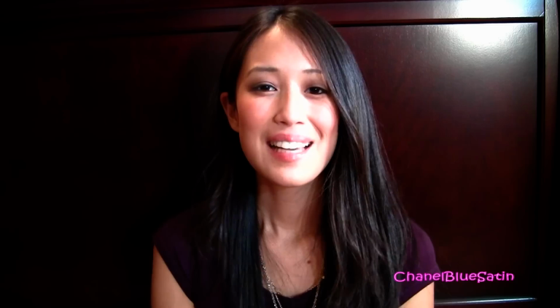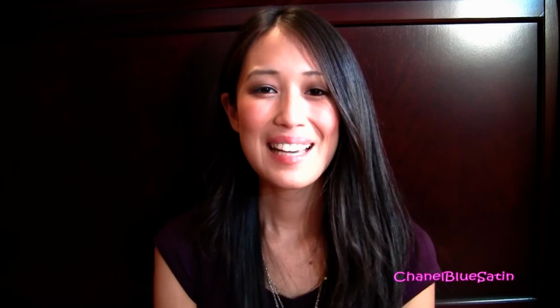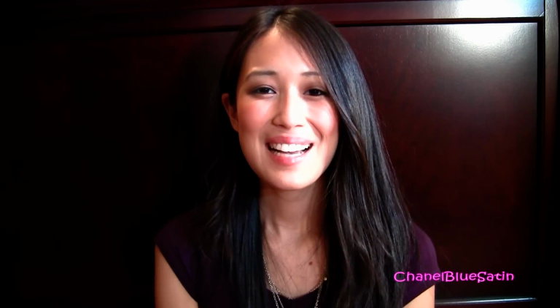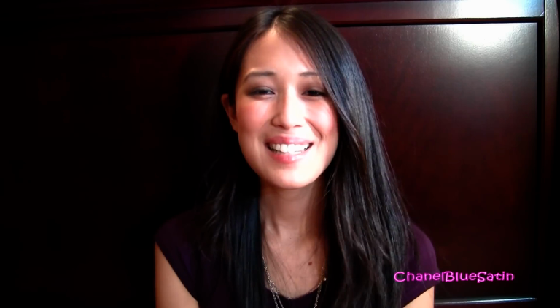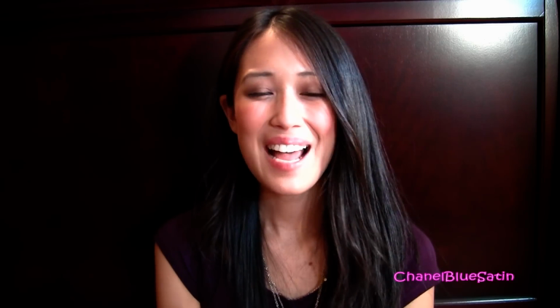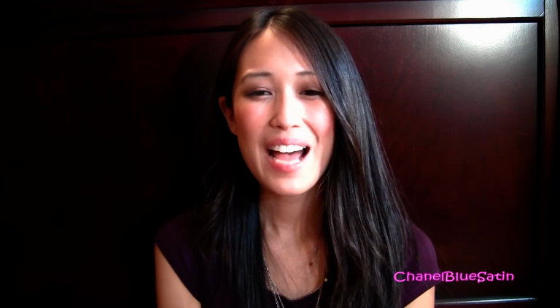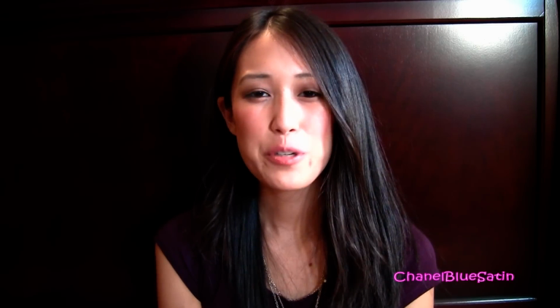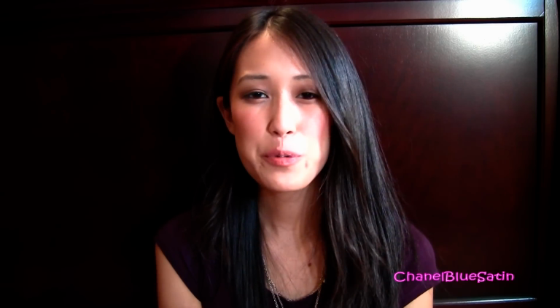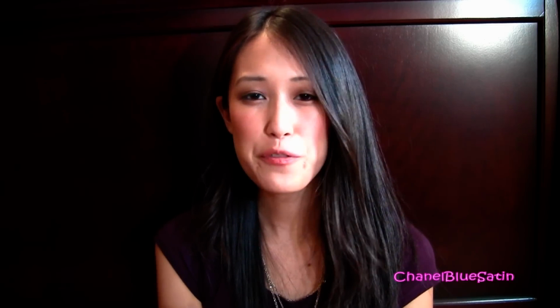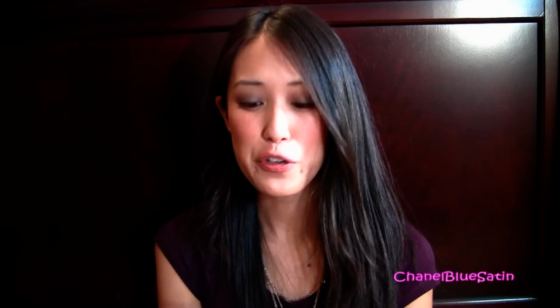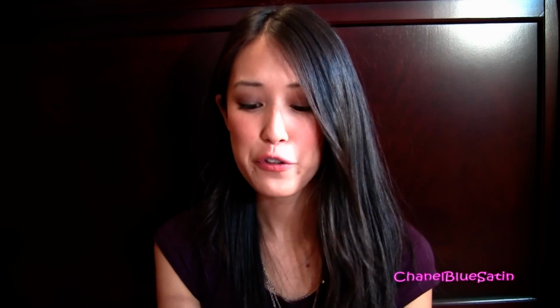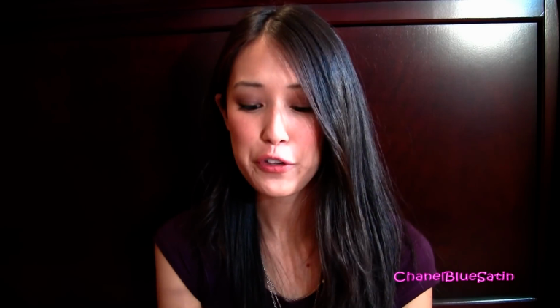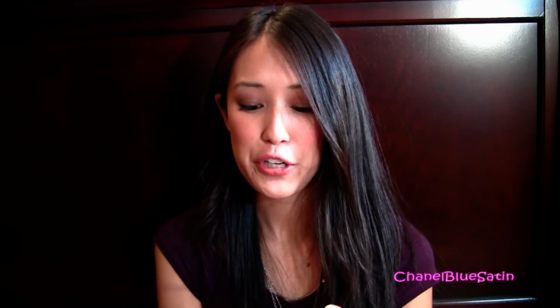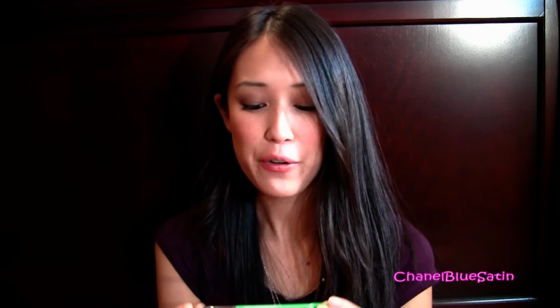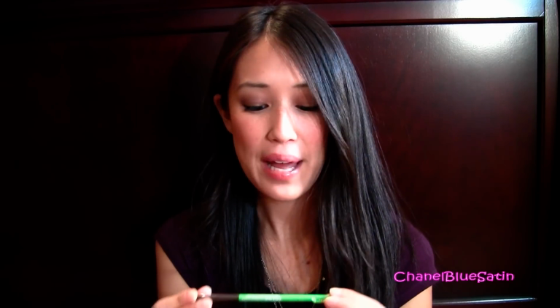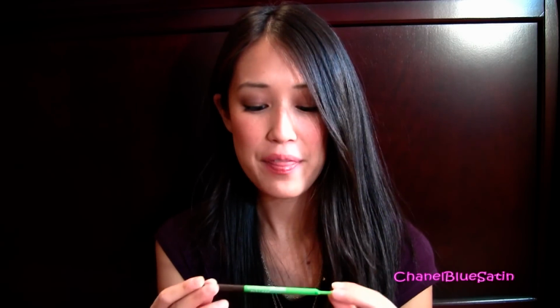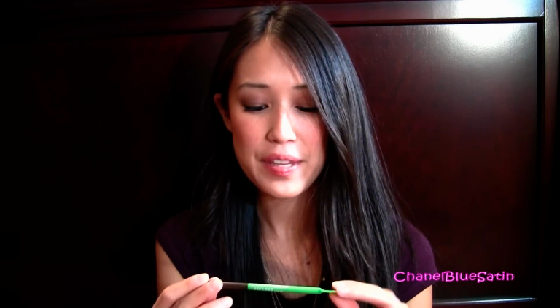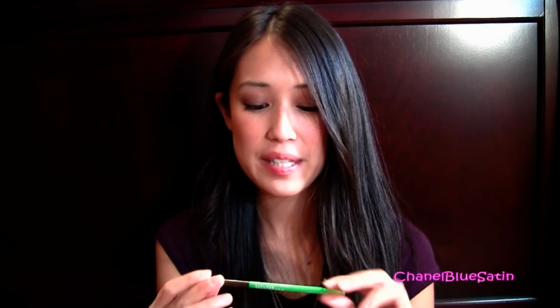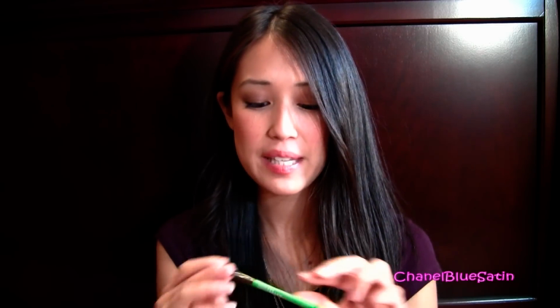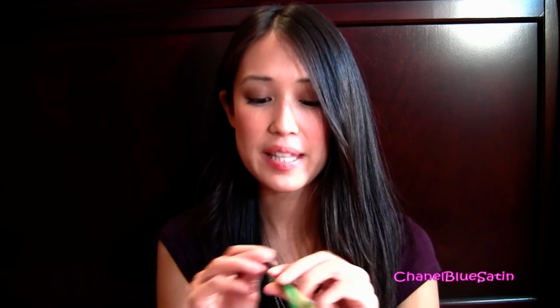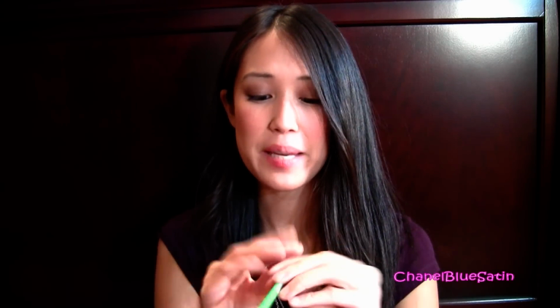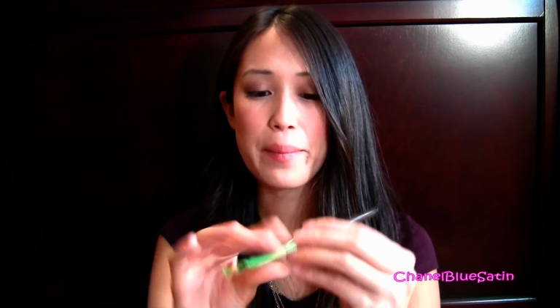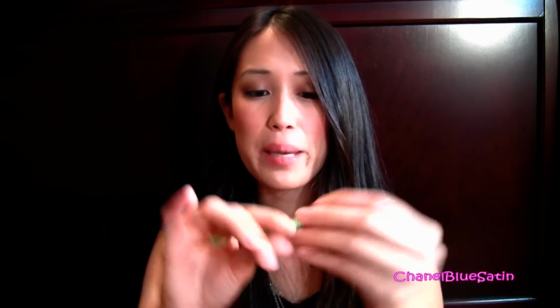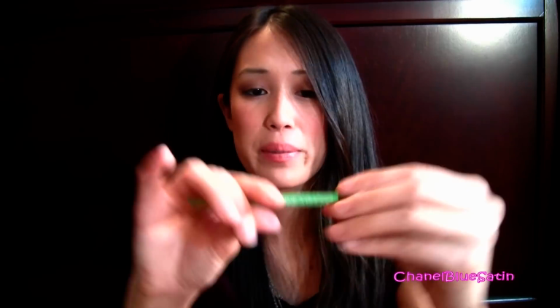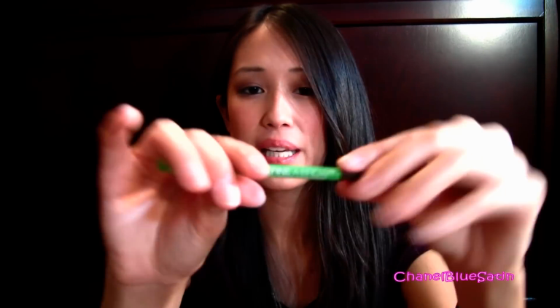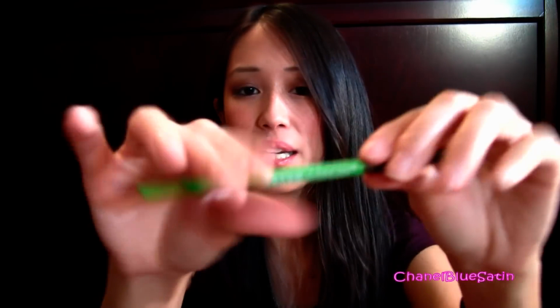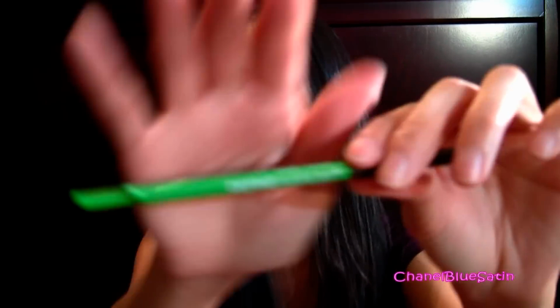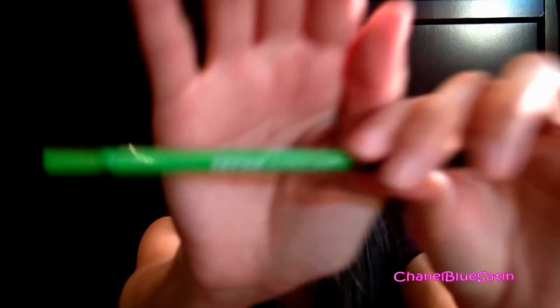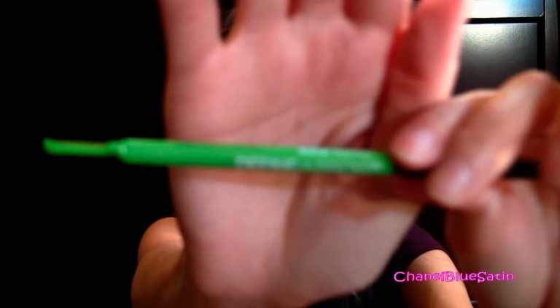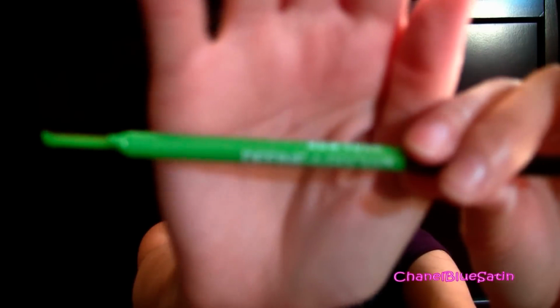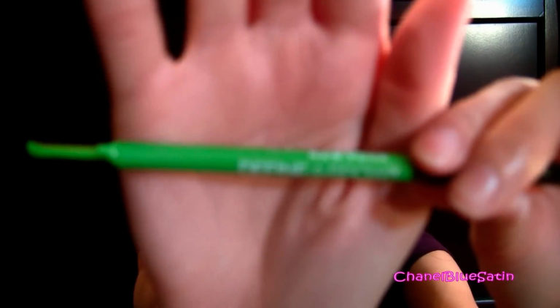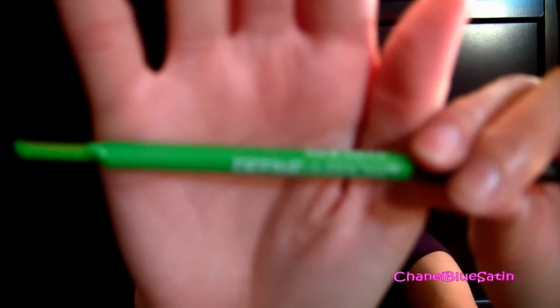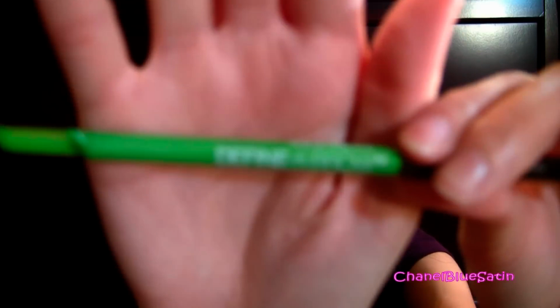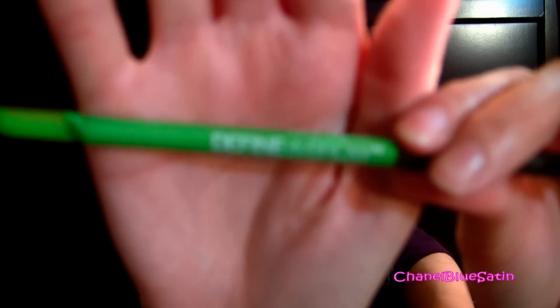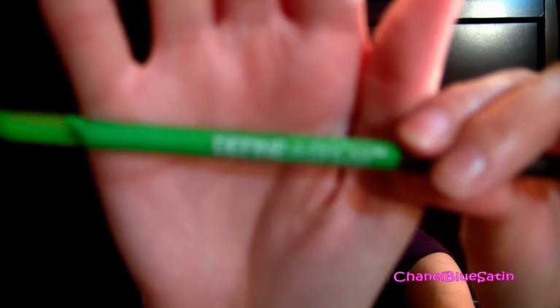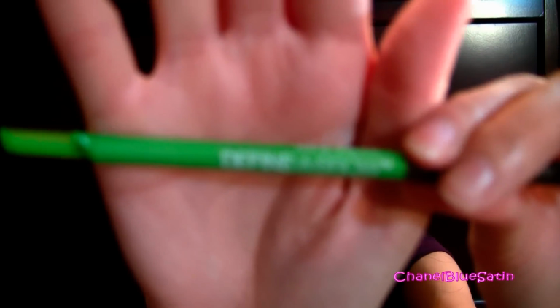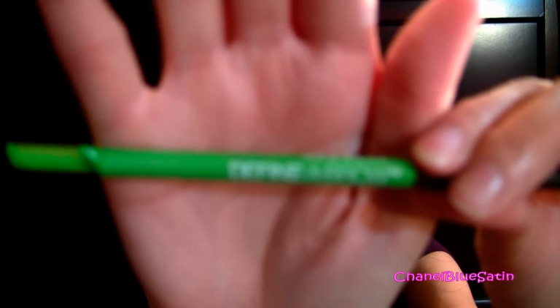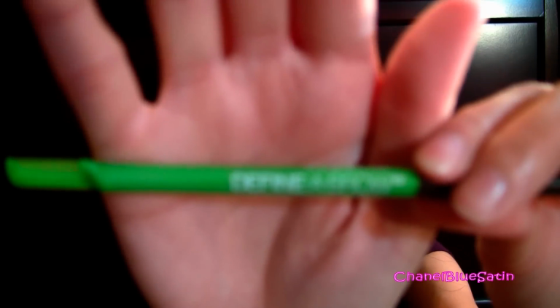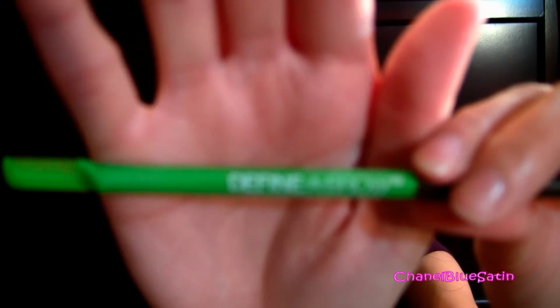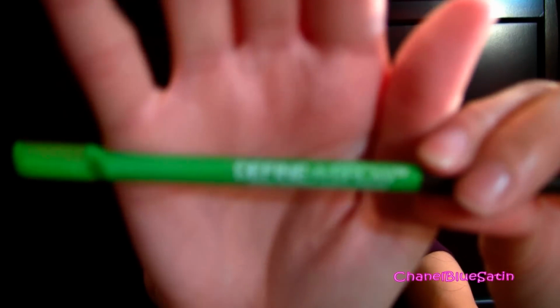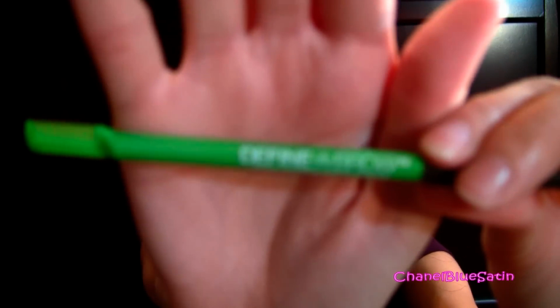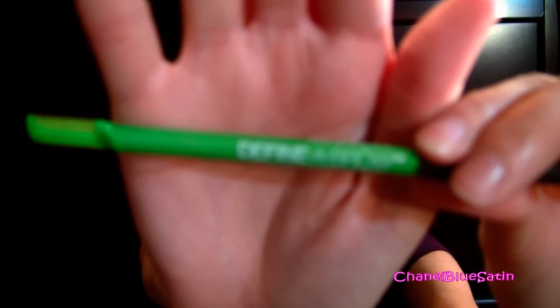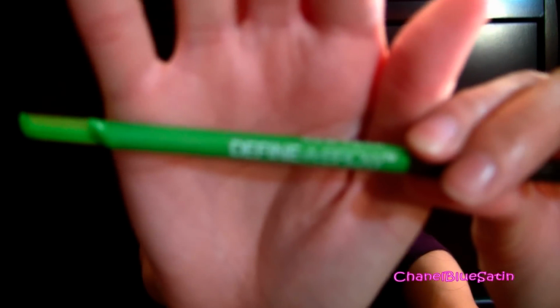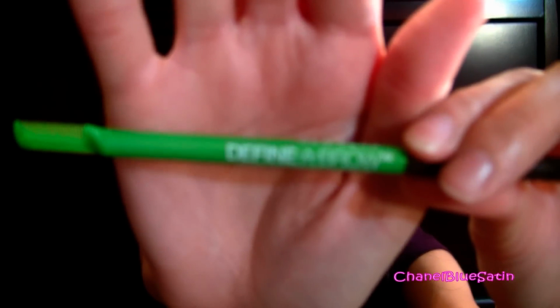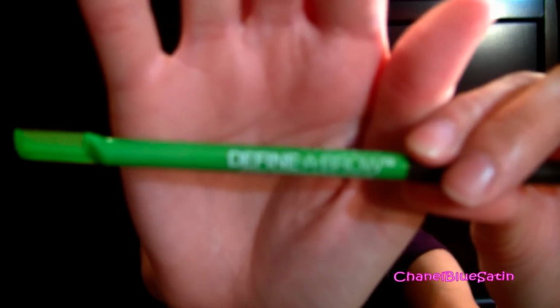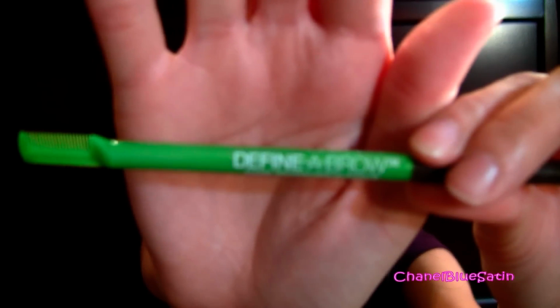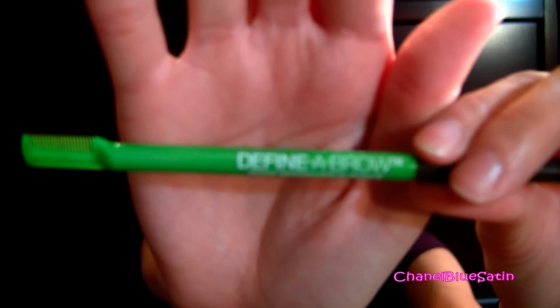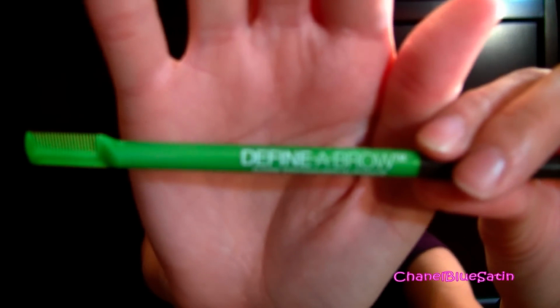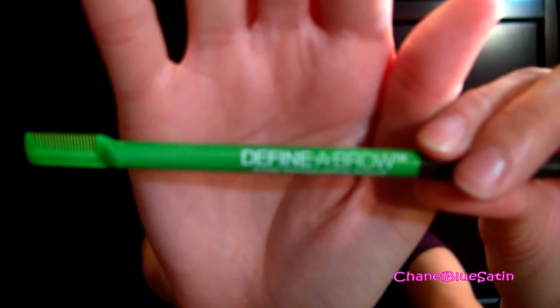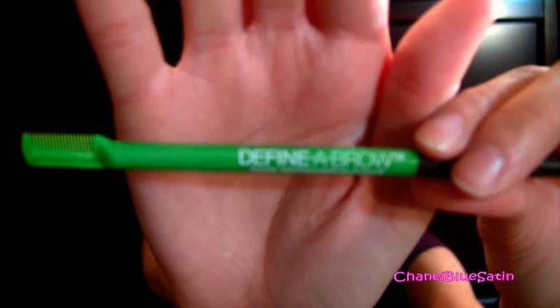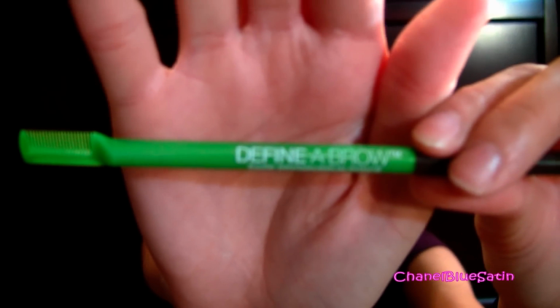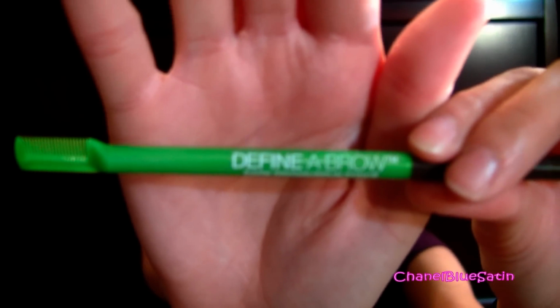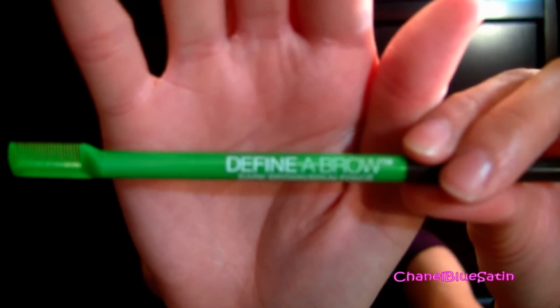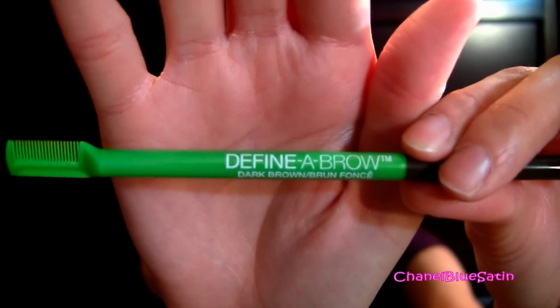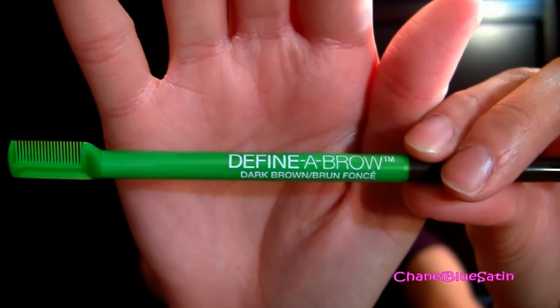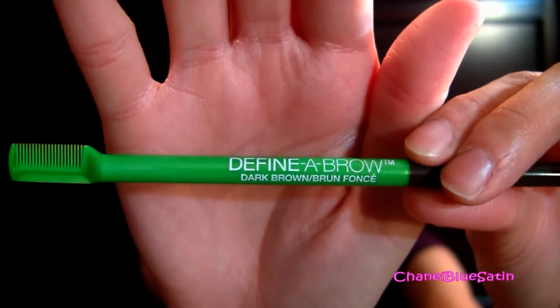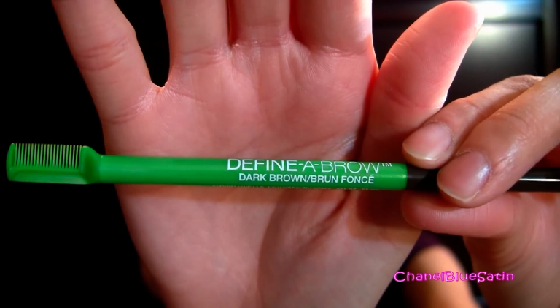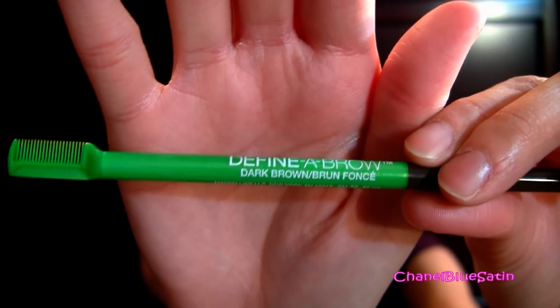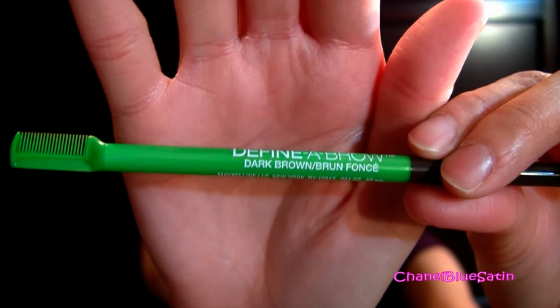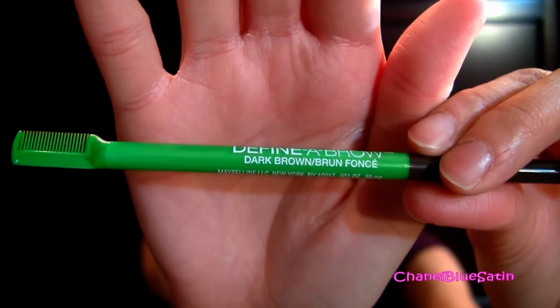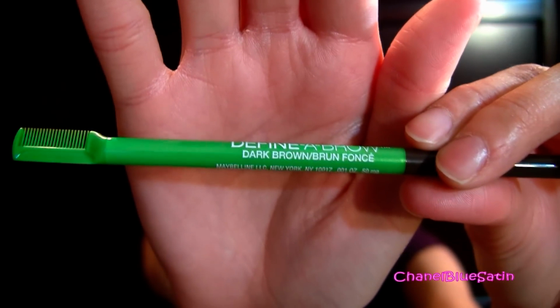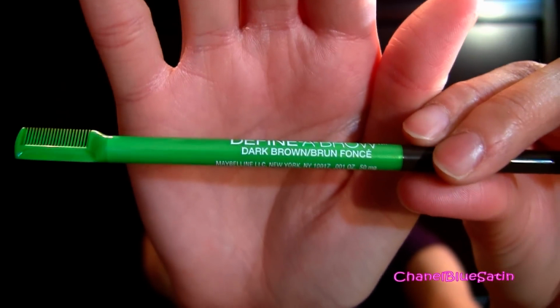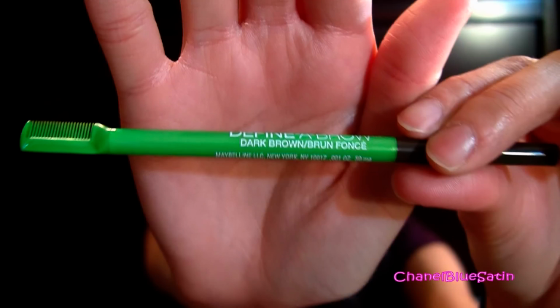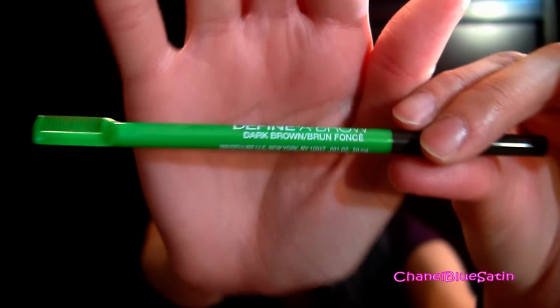Hey guys, I have a review for you and this is the Maybelline Definer Brow. I have this in dark brown.